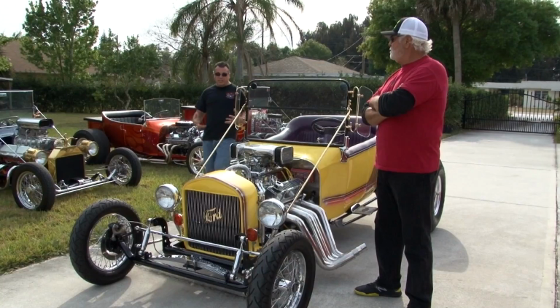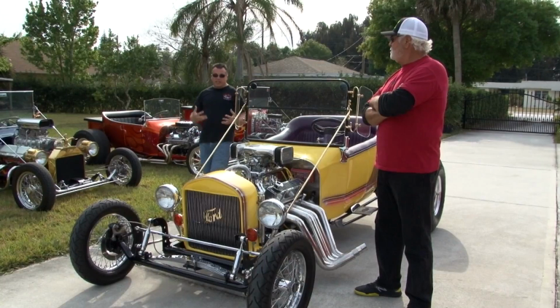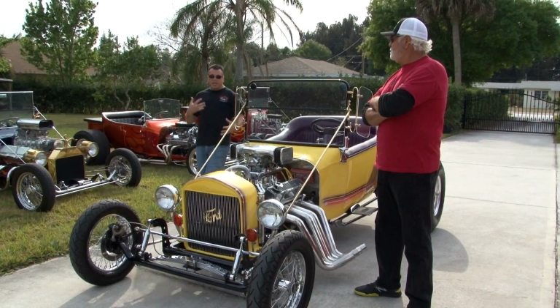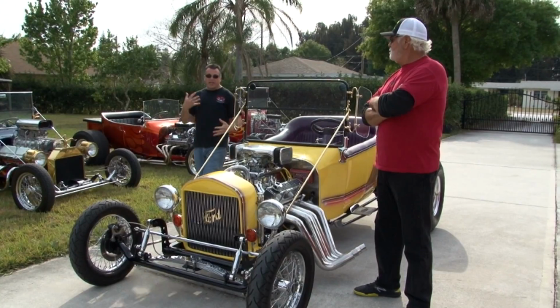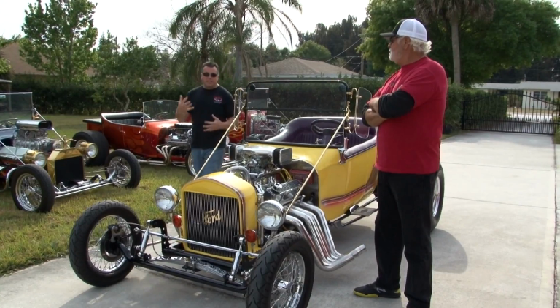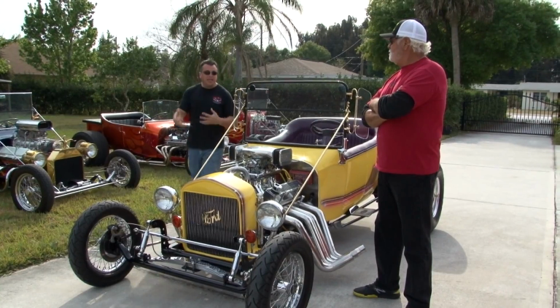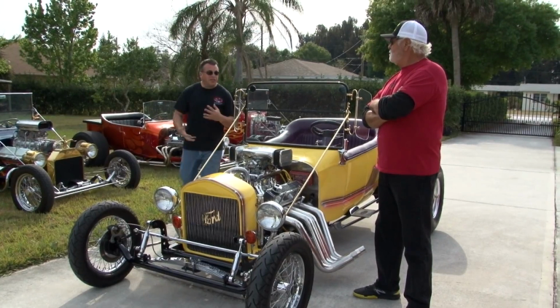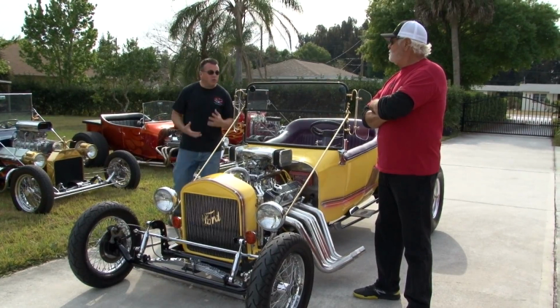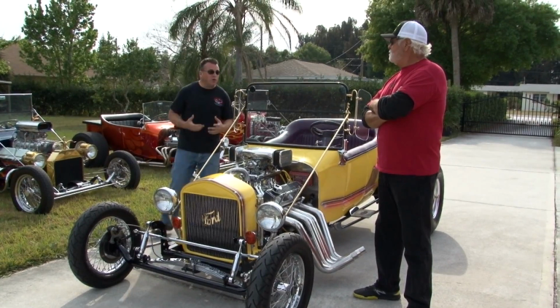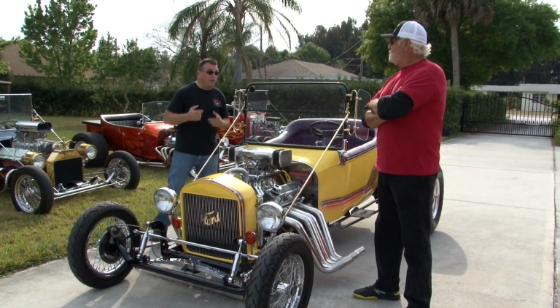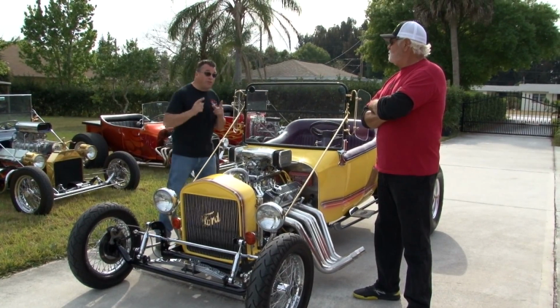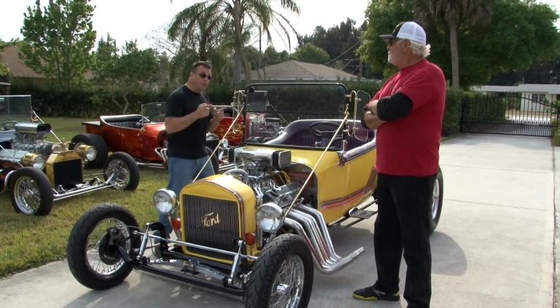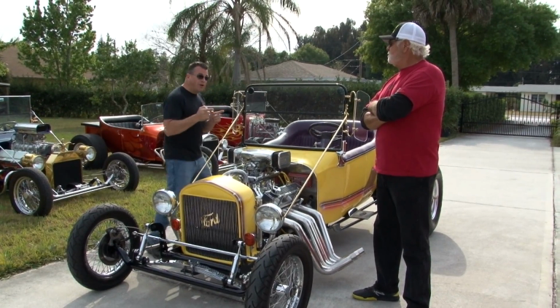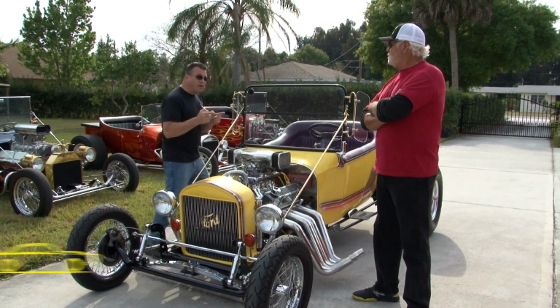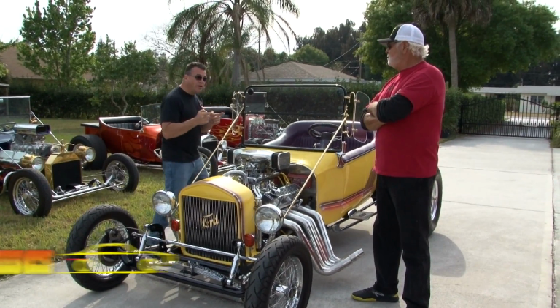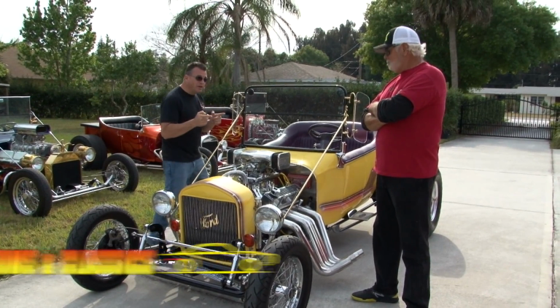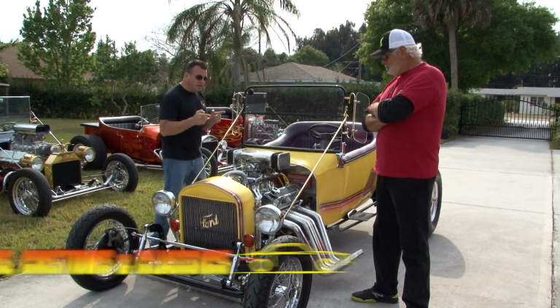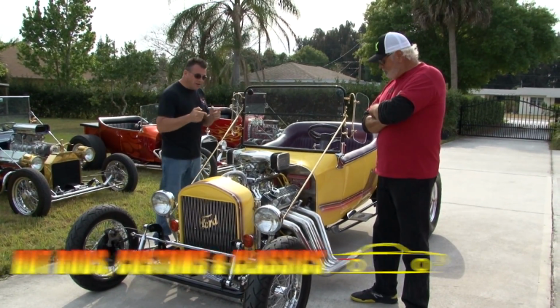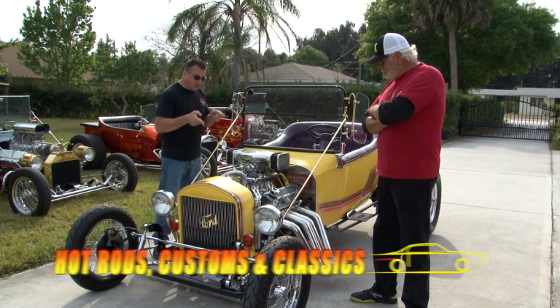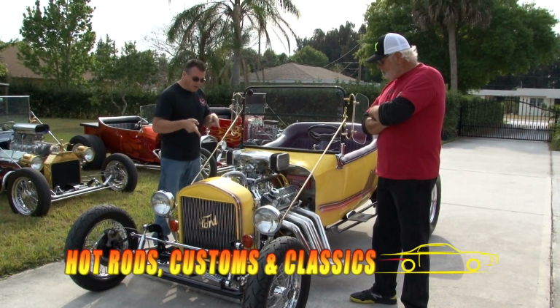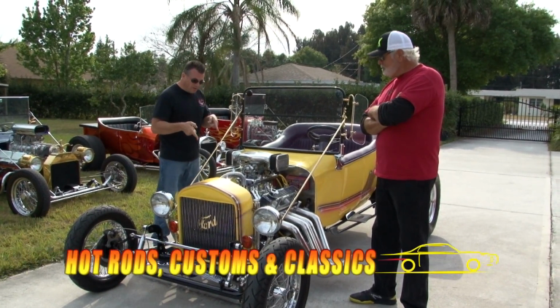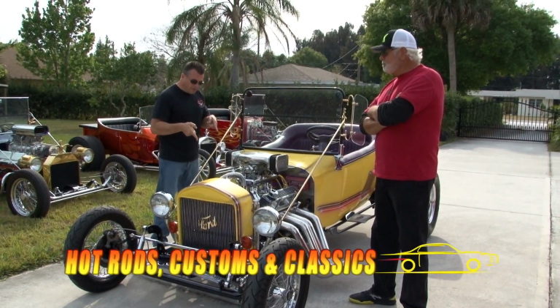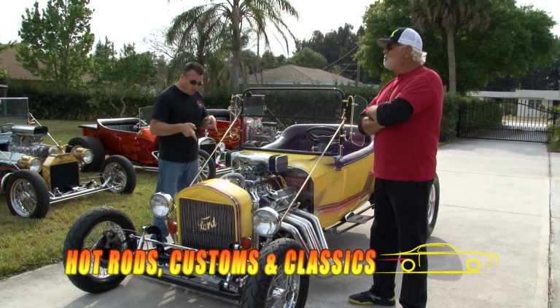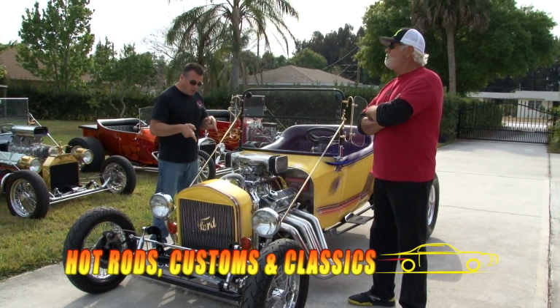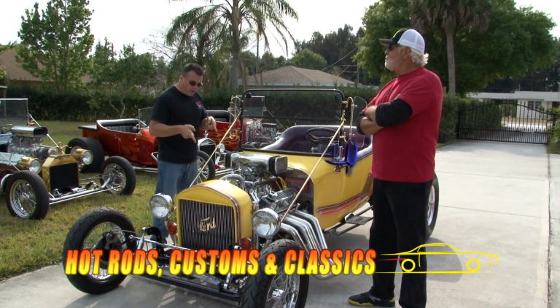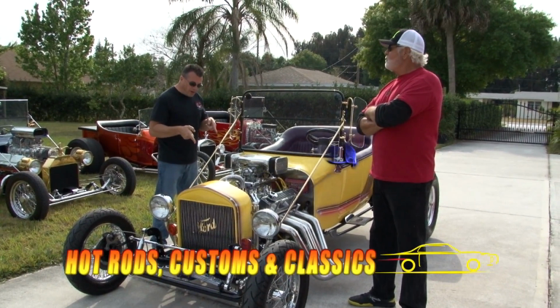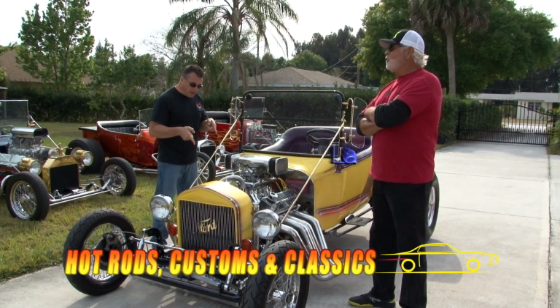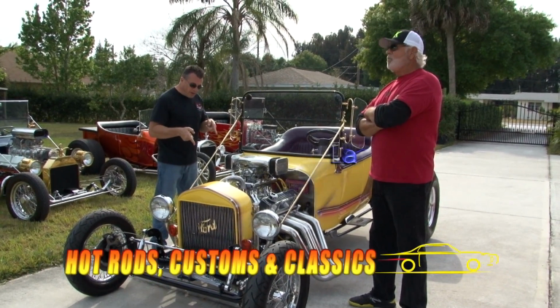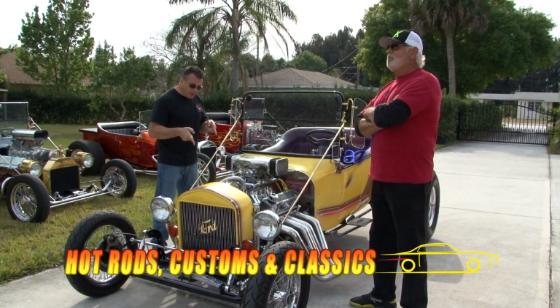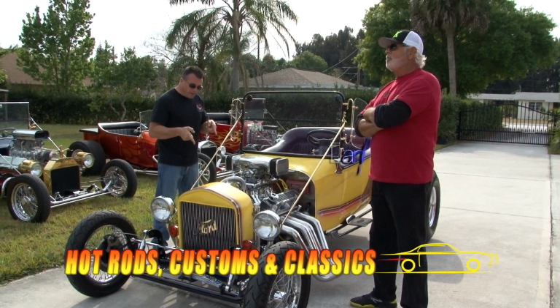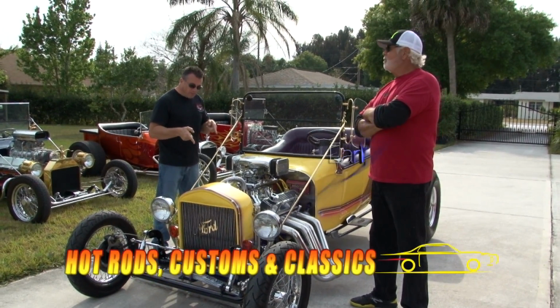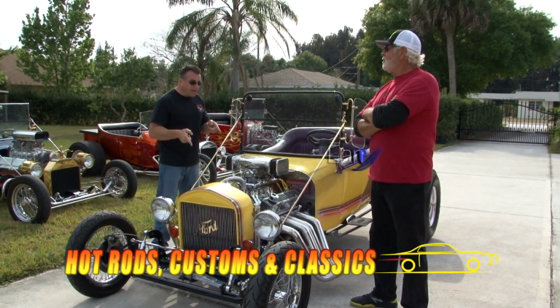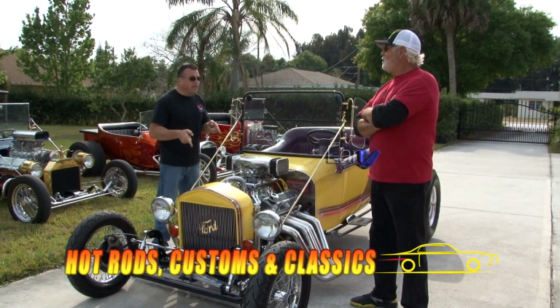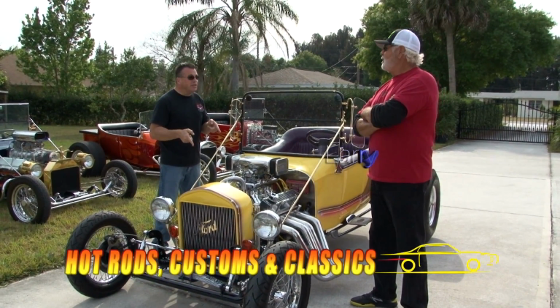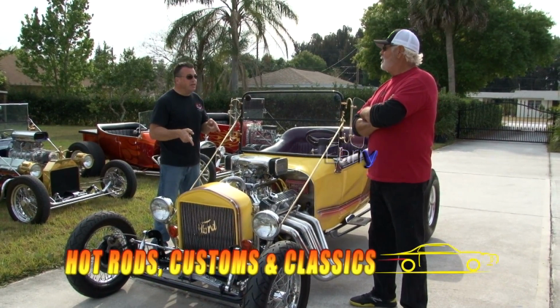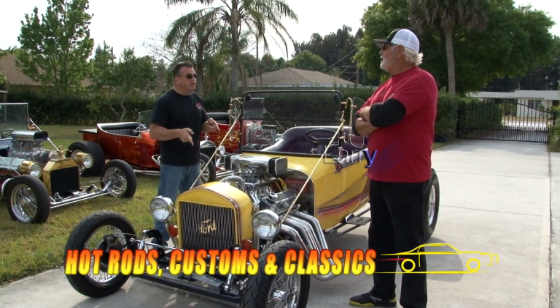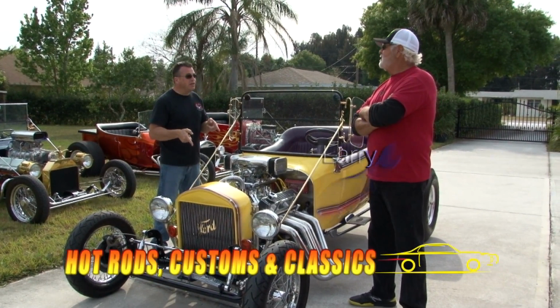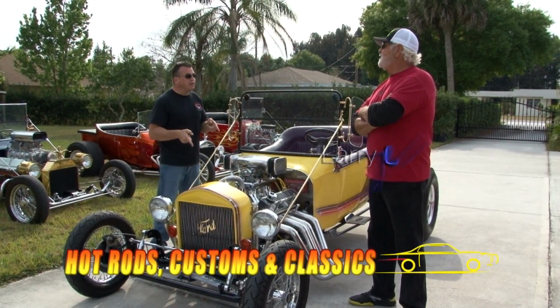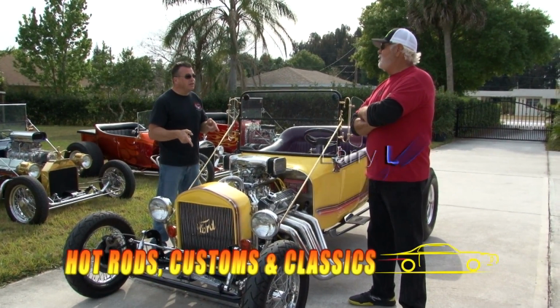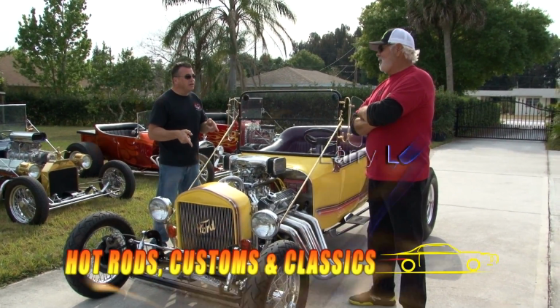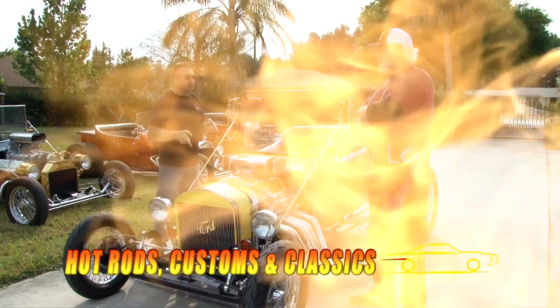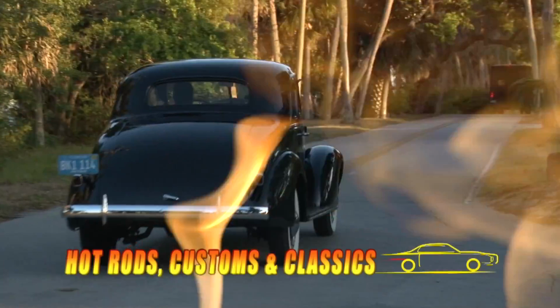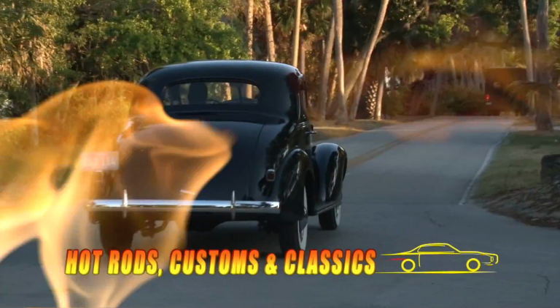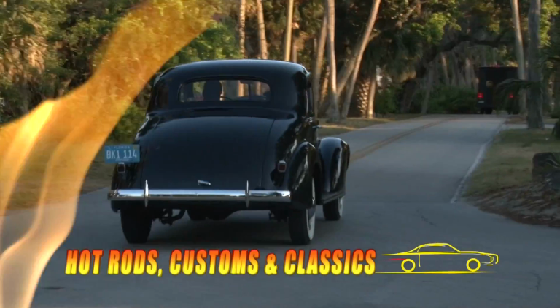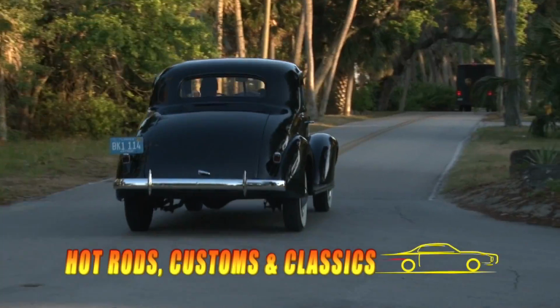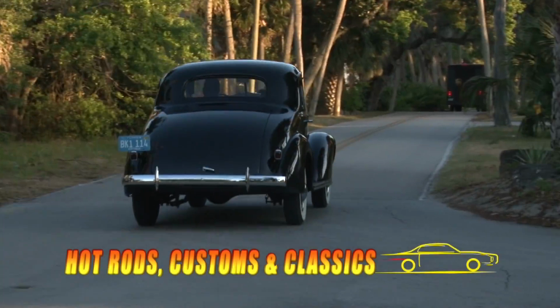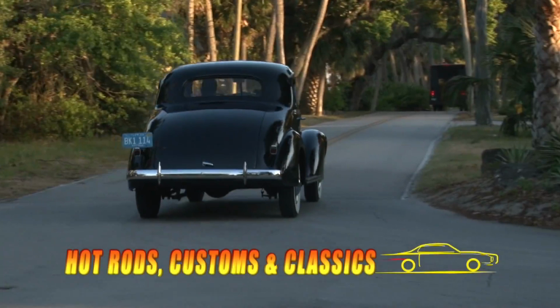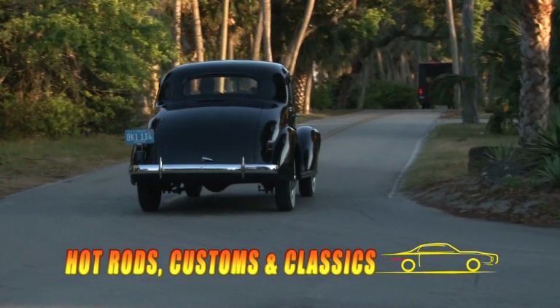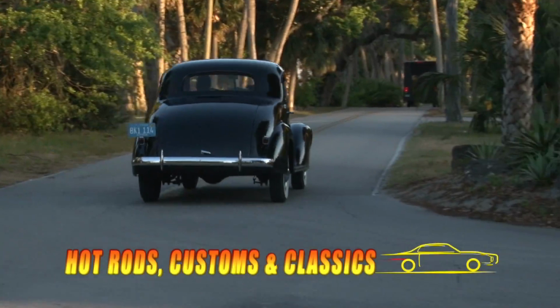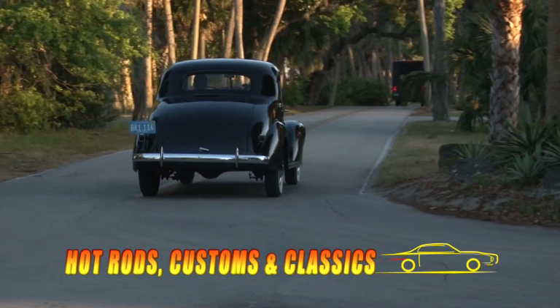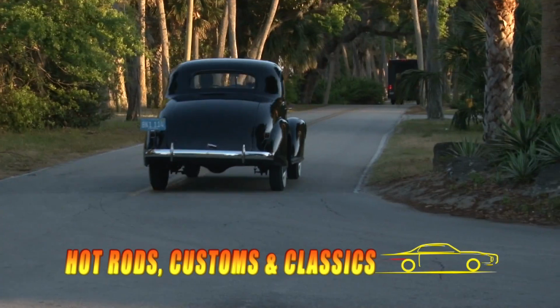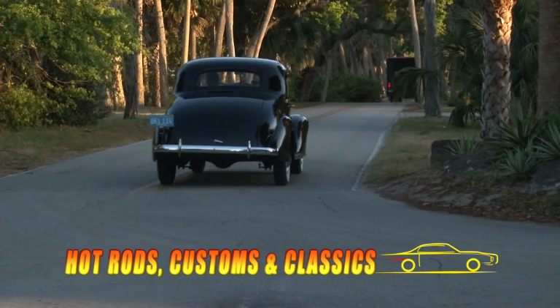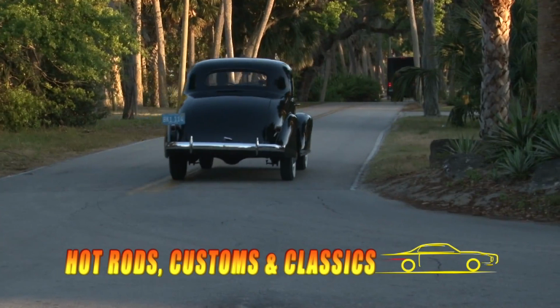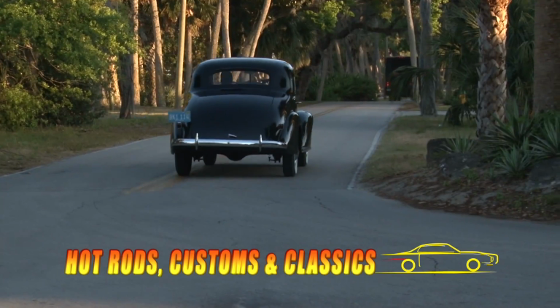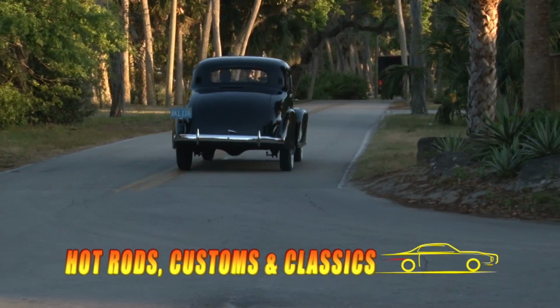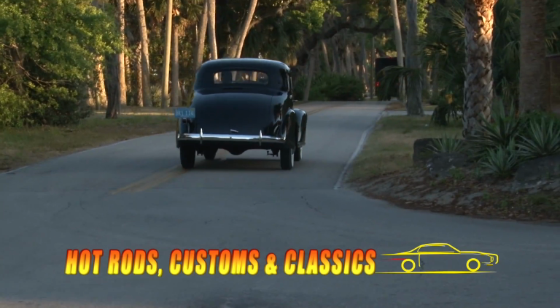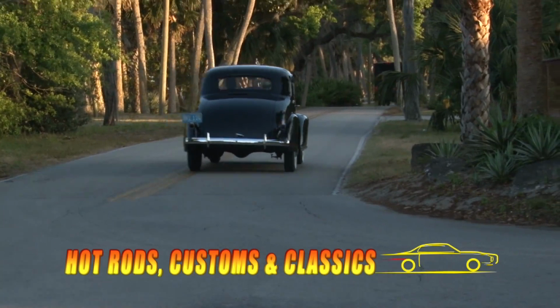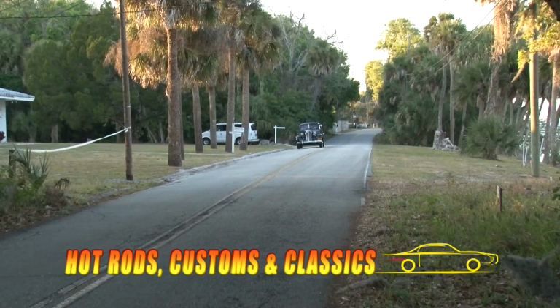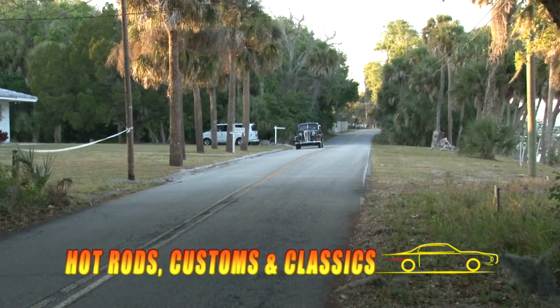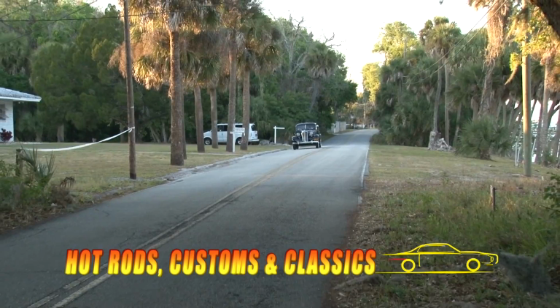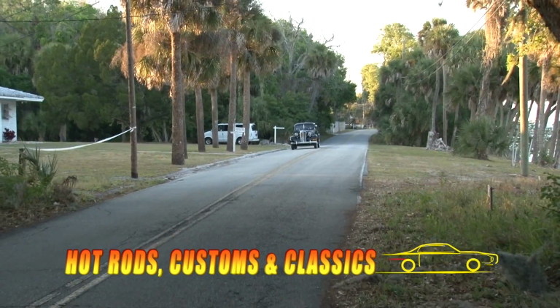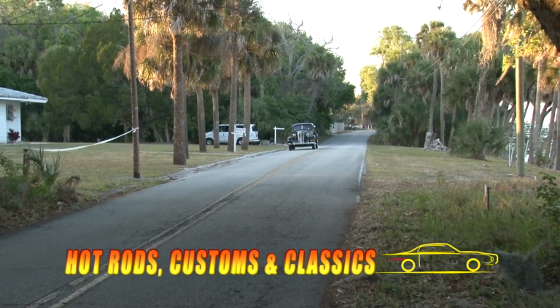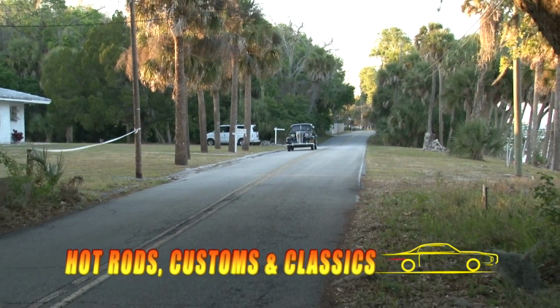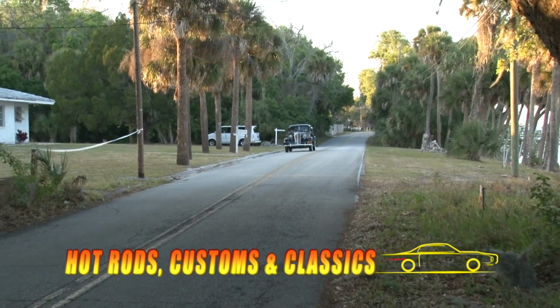This is a 1923 Ford T-Bucket. What do you do for brakes? Oh, my goodness. Are you kidding me?